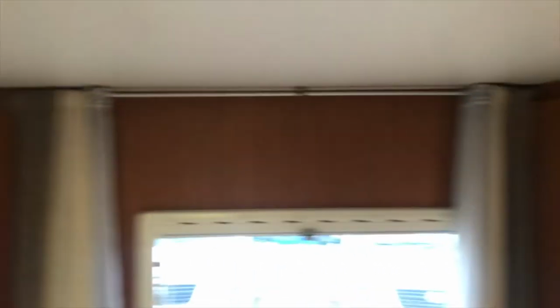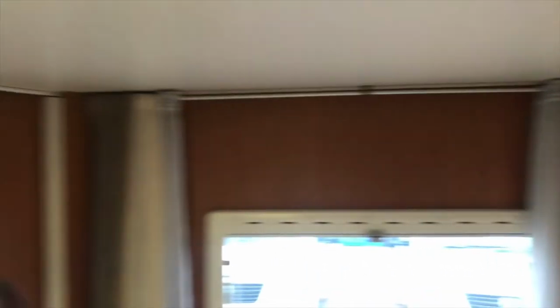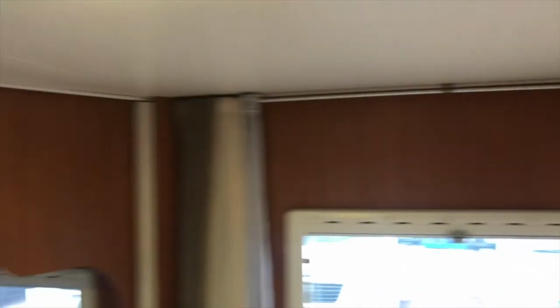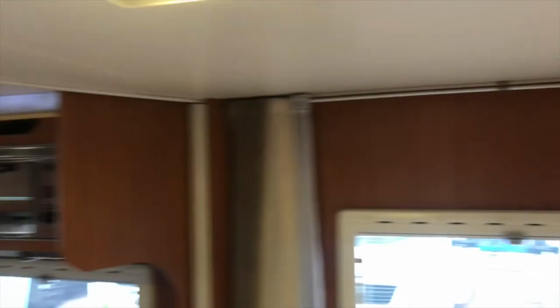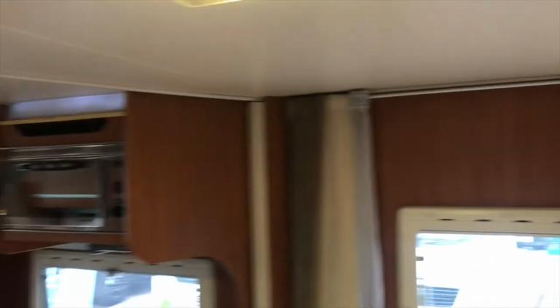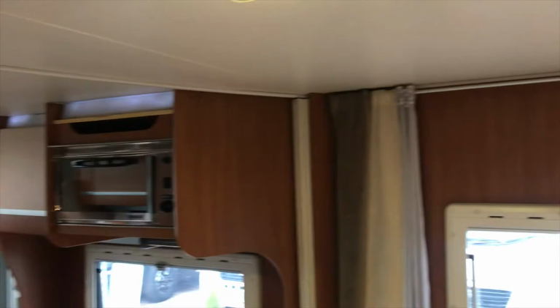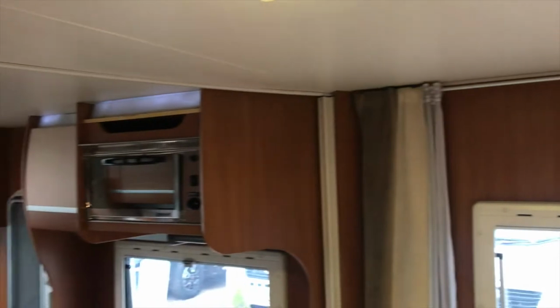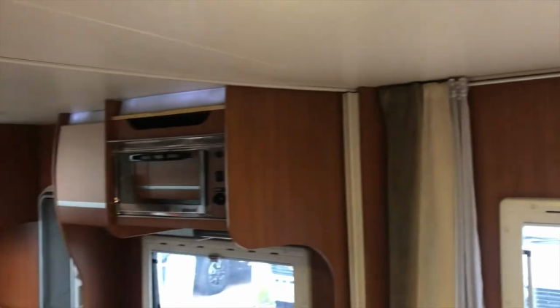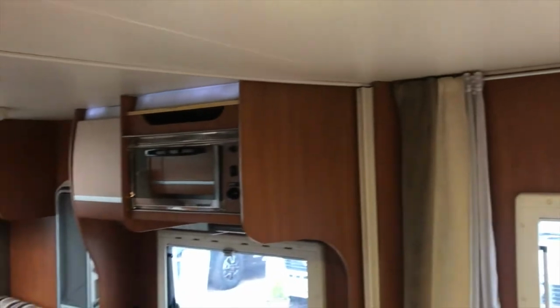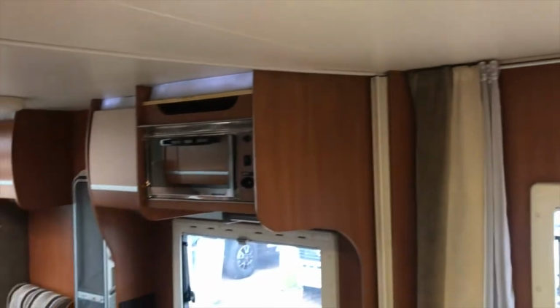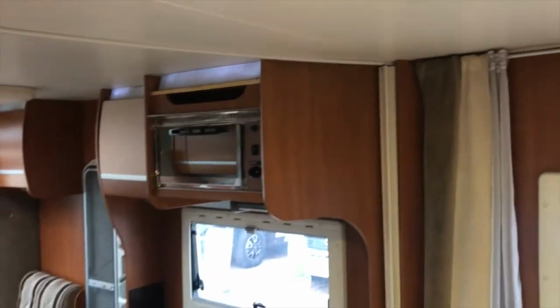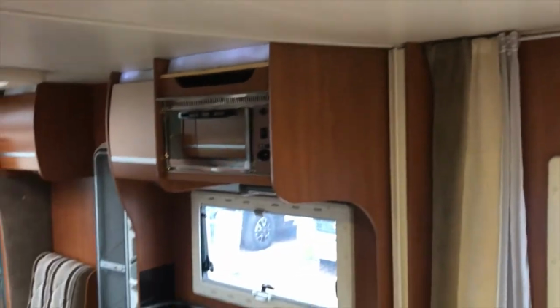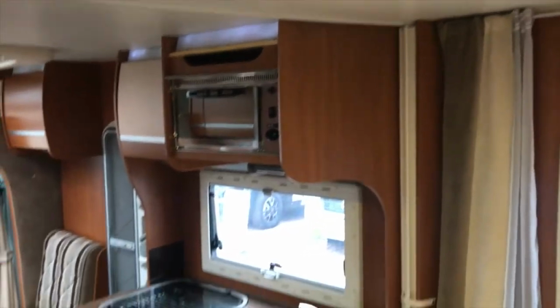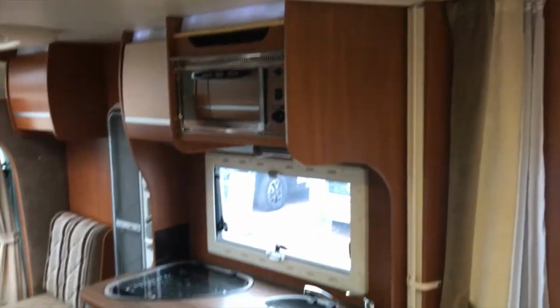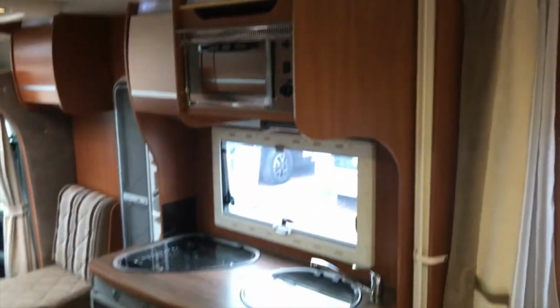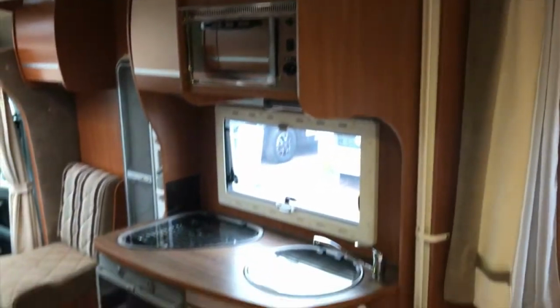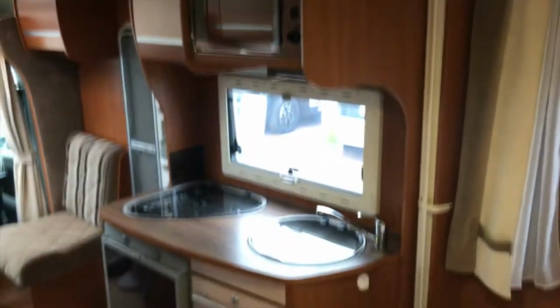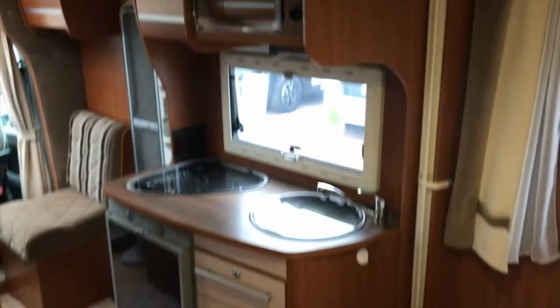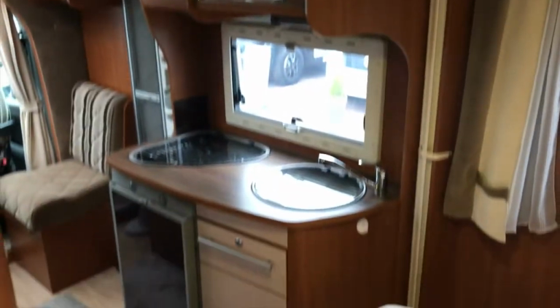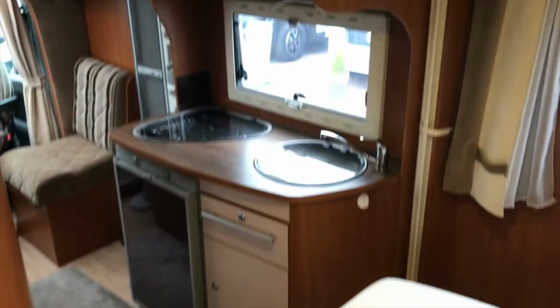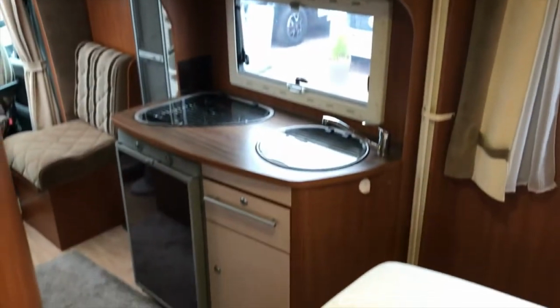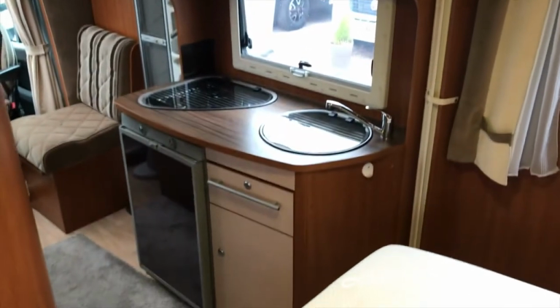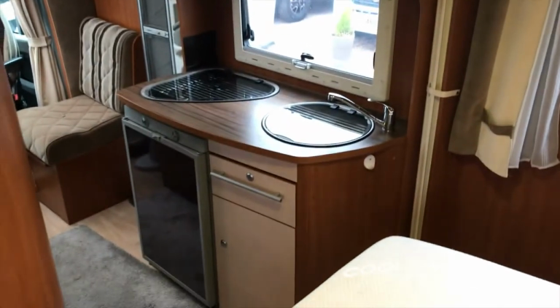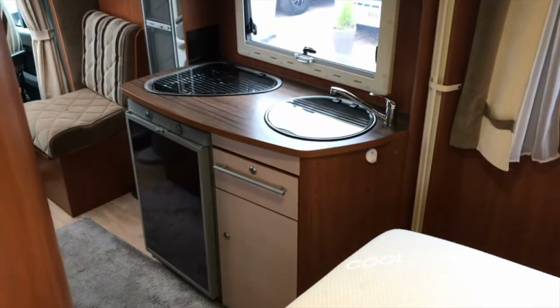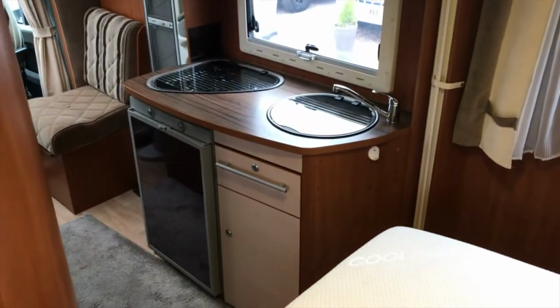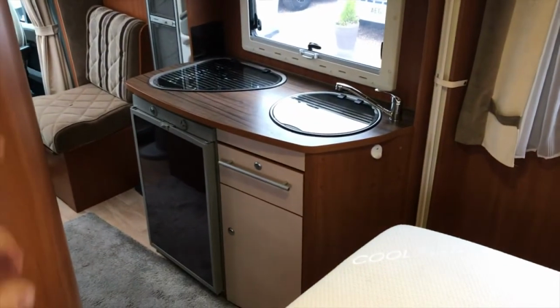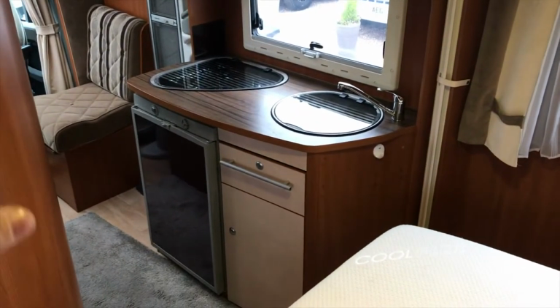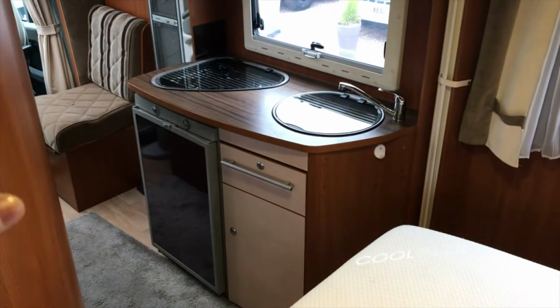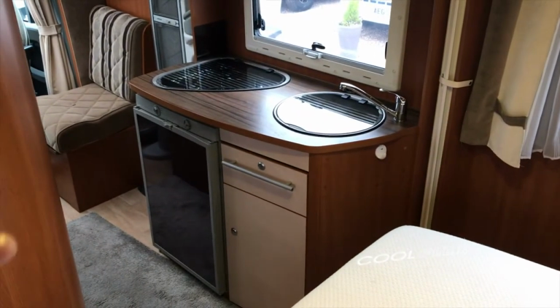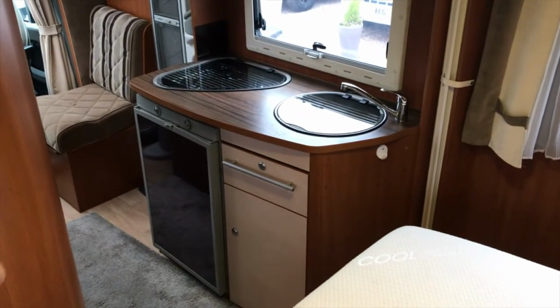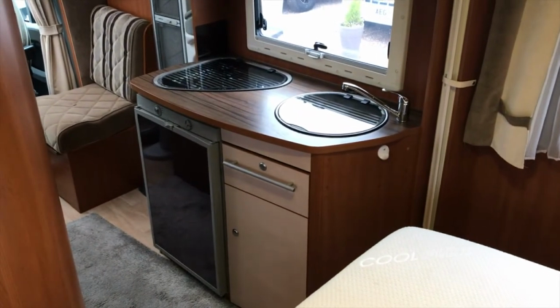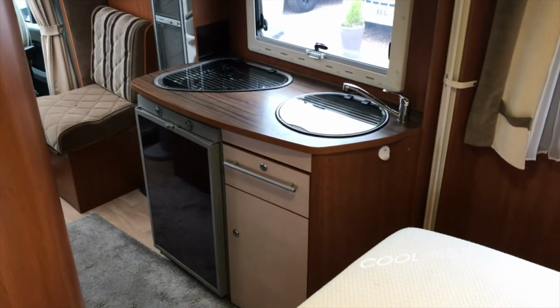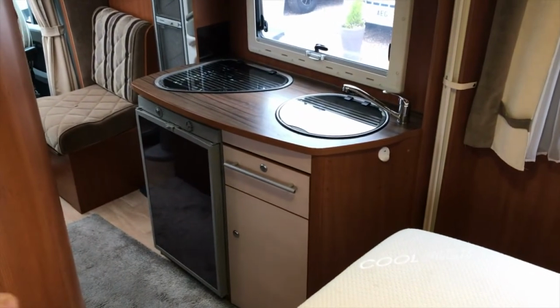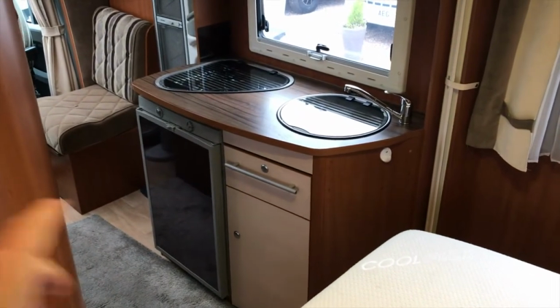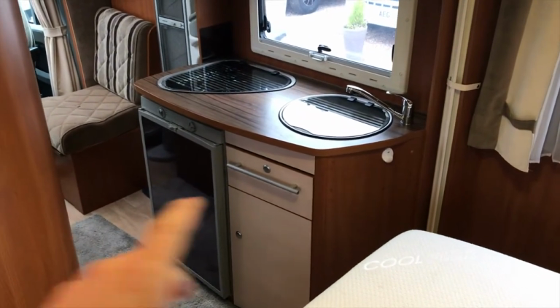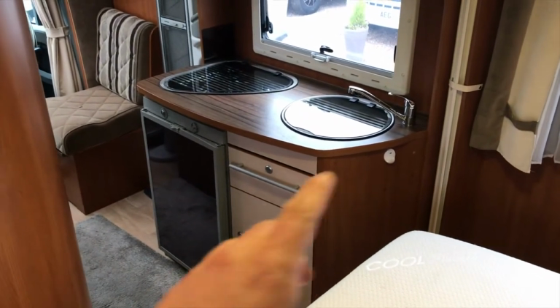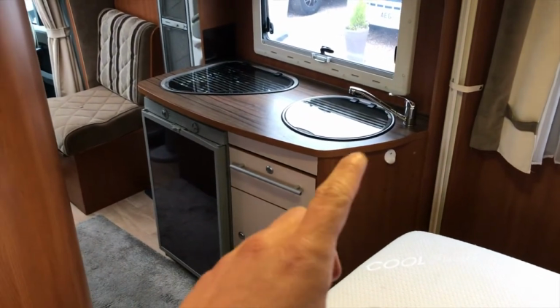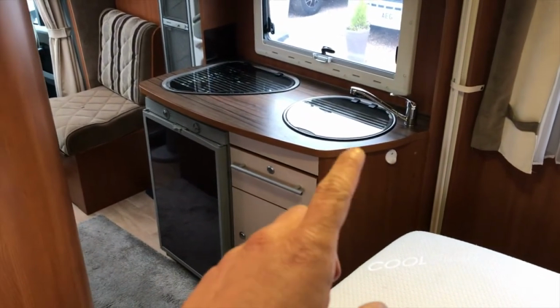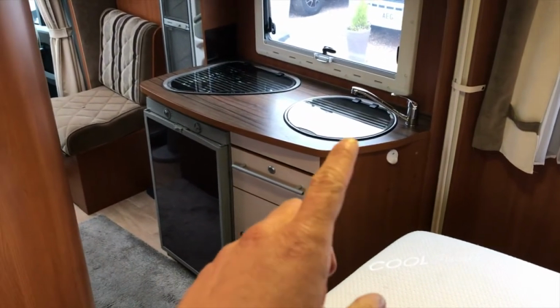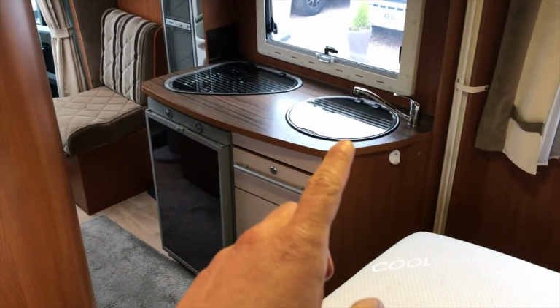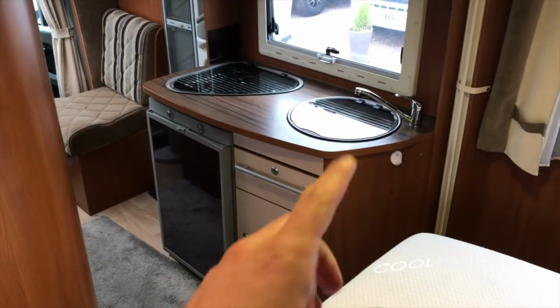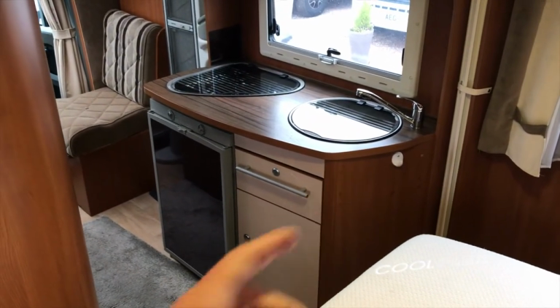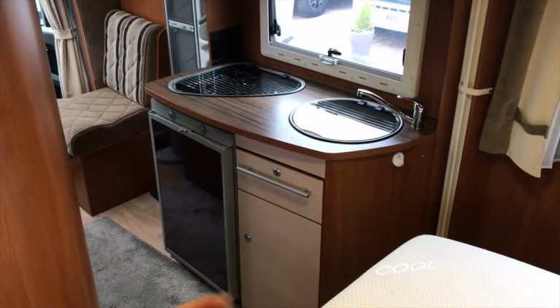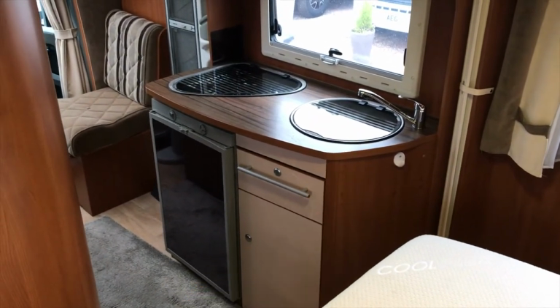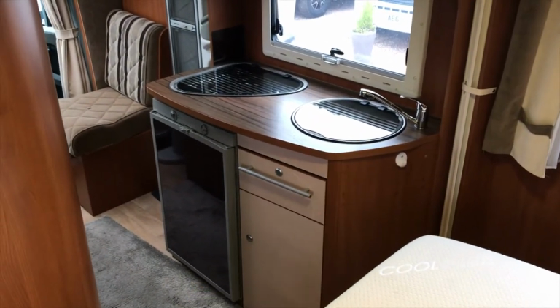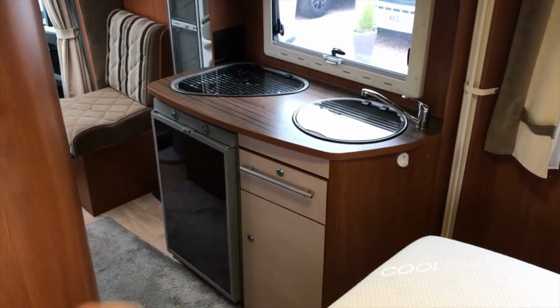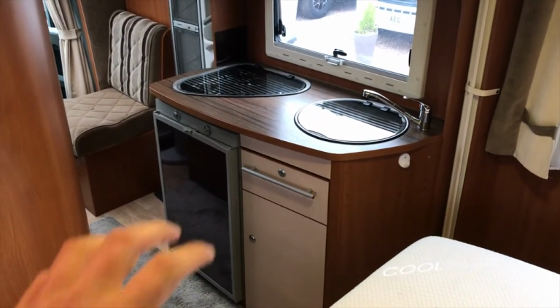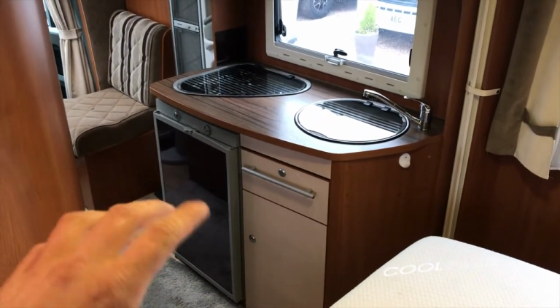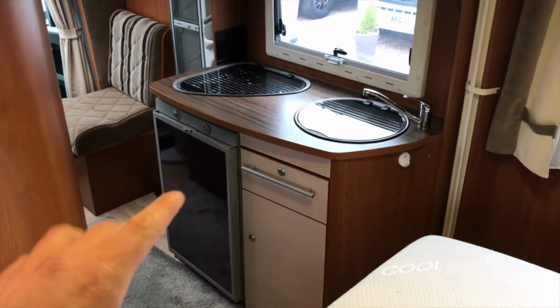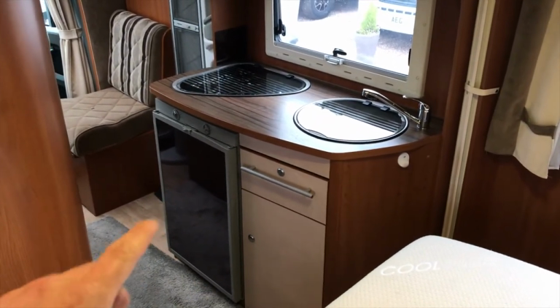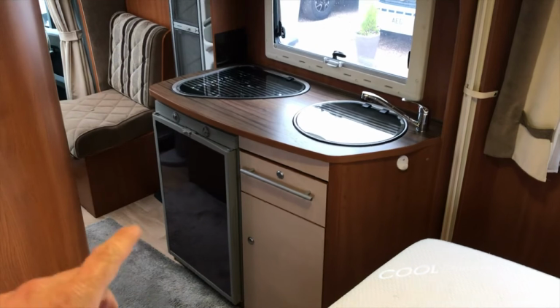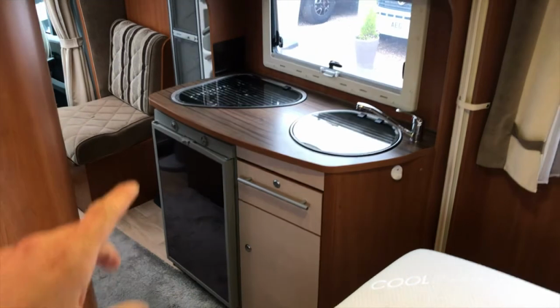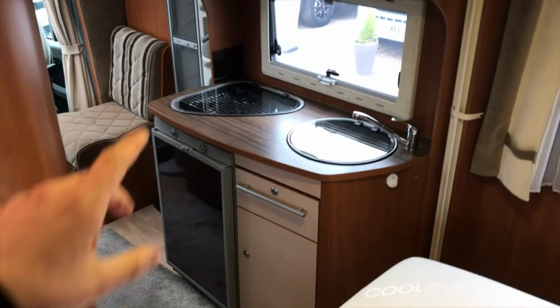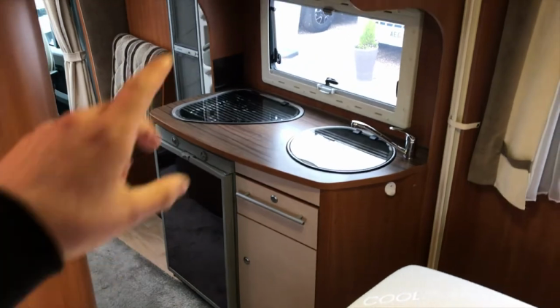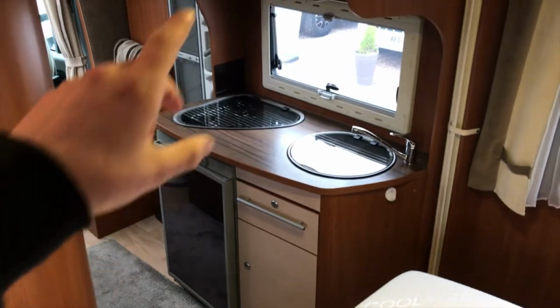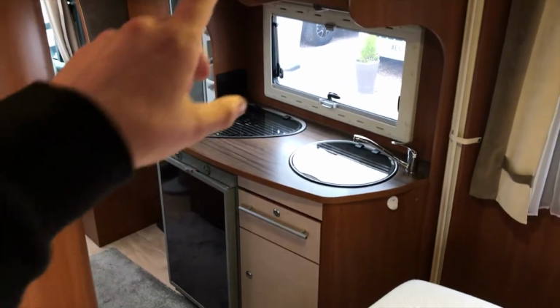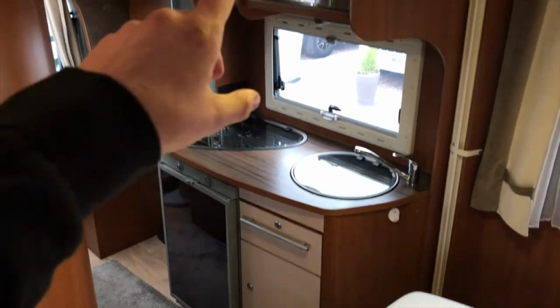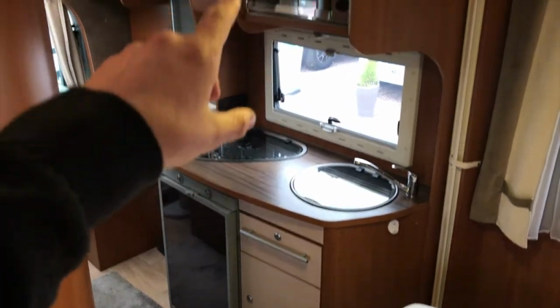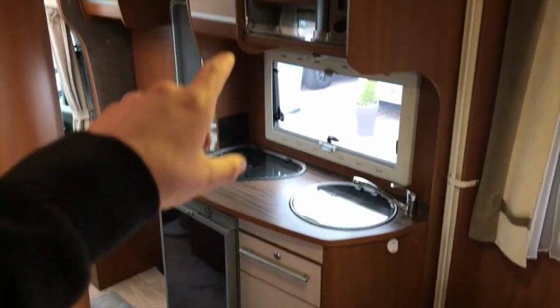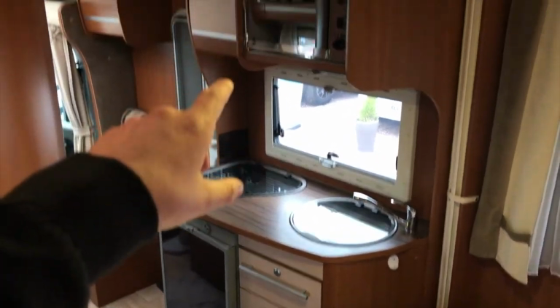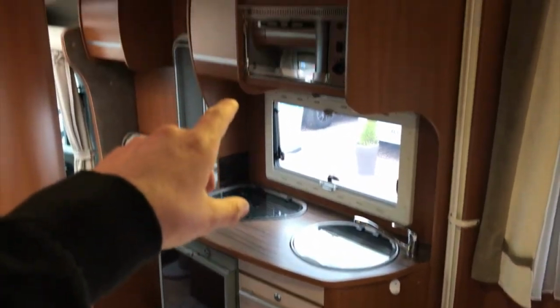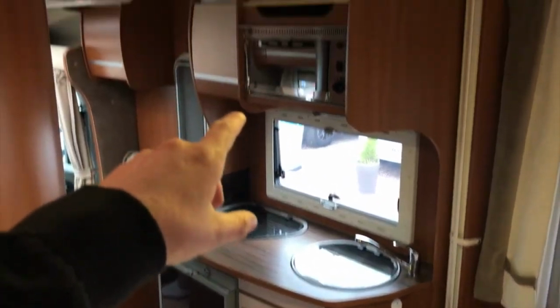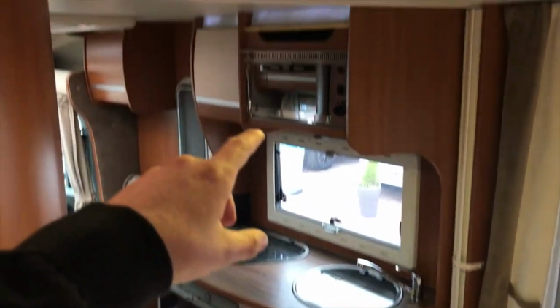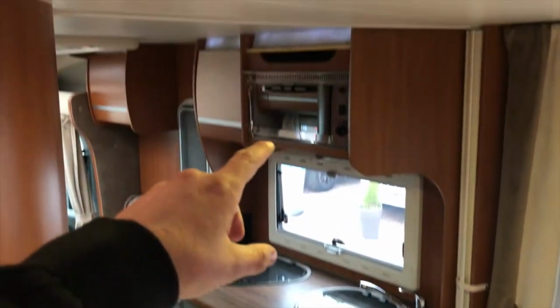If we go to the kitchen: there's a three-burner hob, a sink, a fridge, and also a microwave.